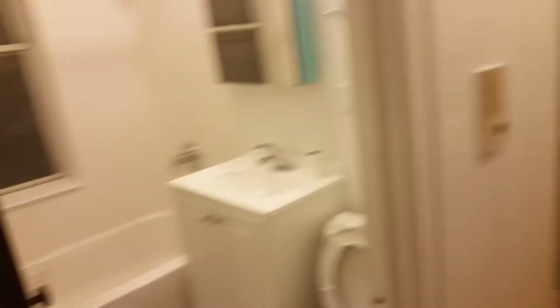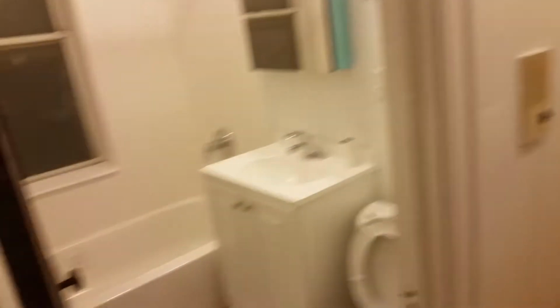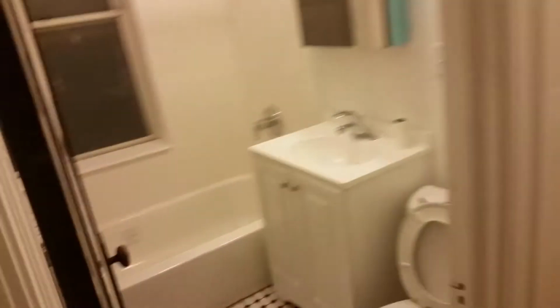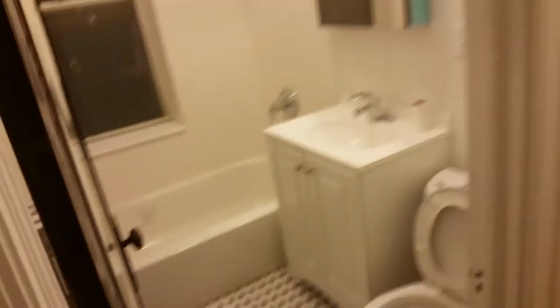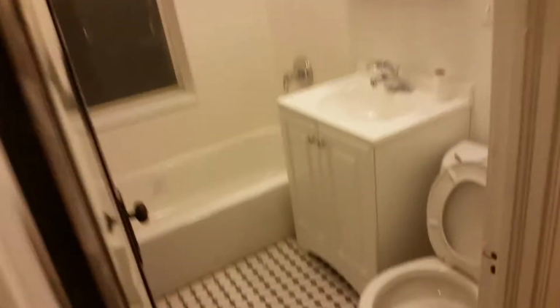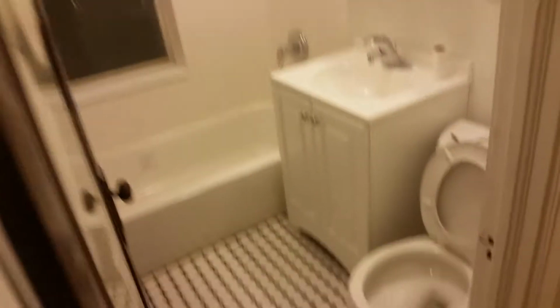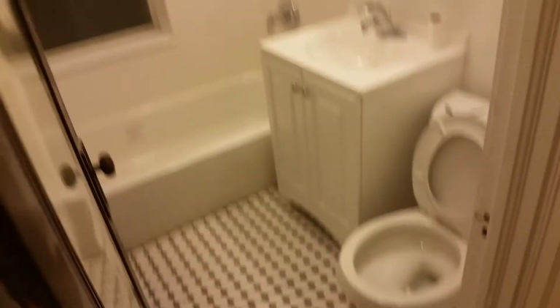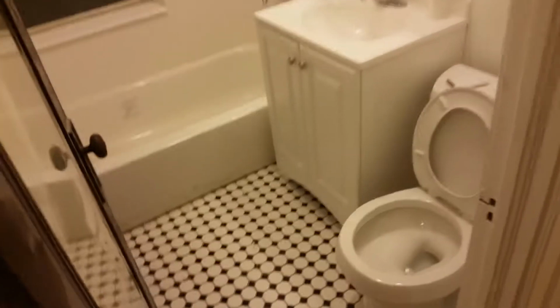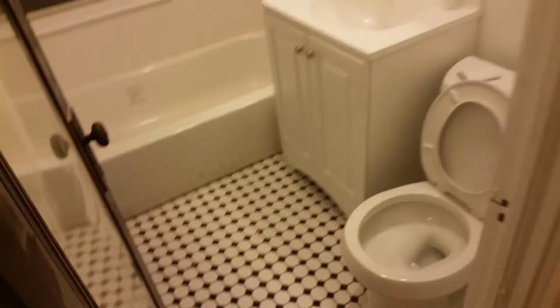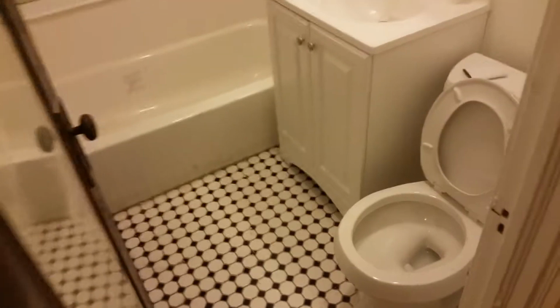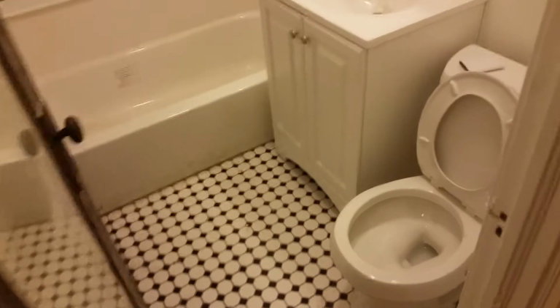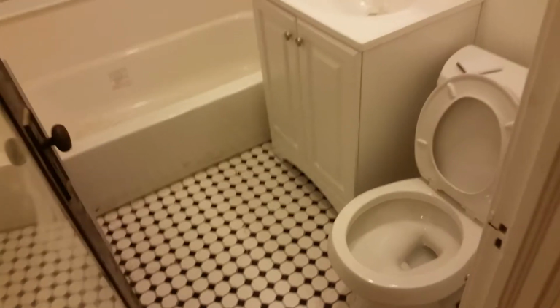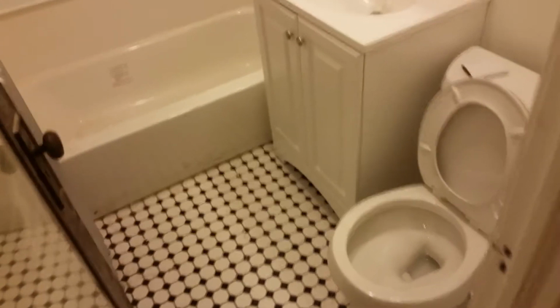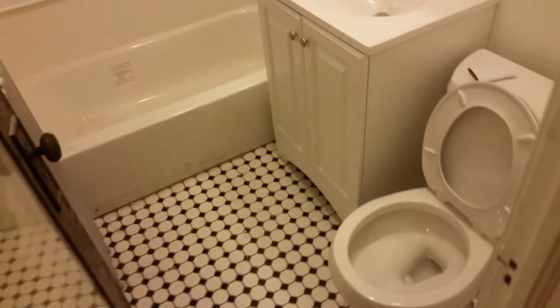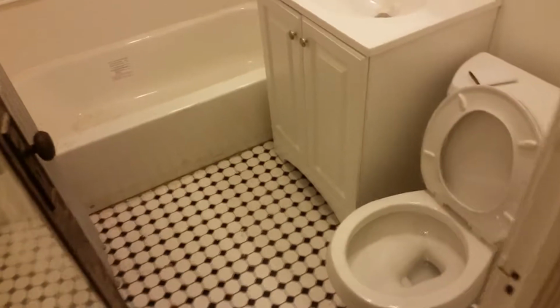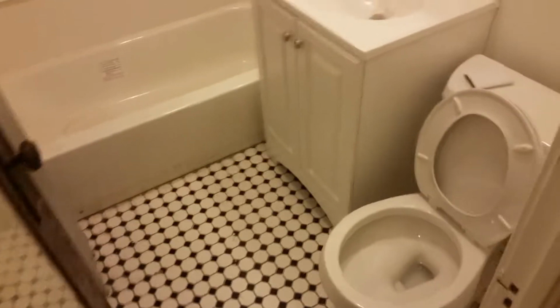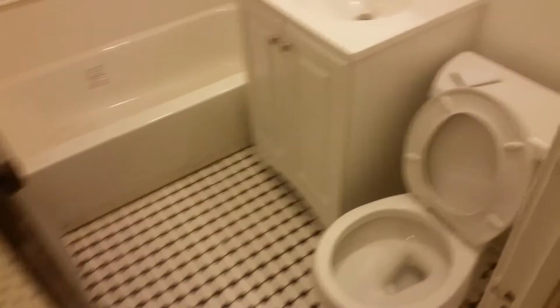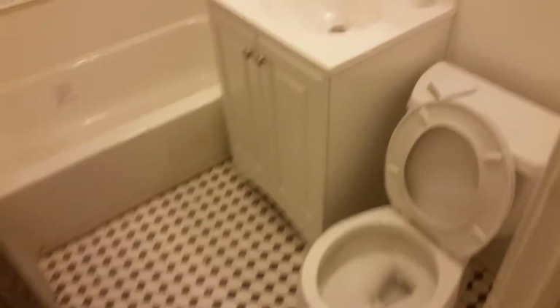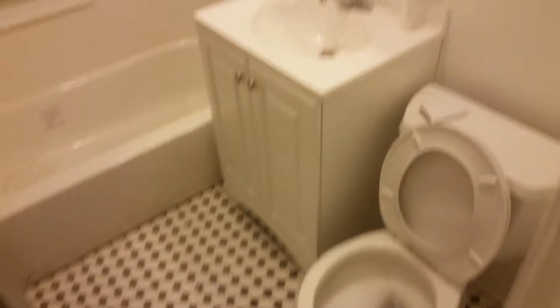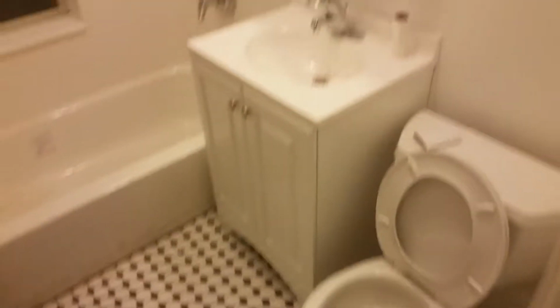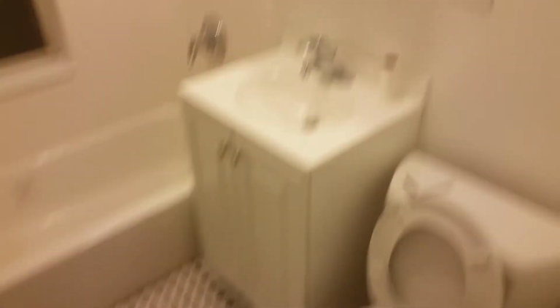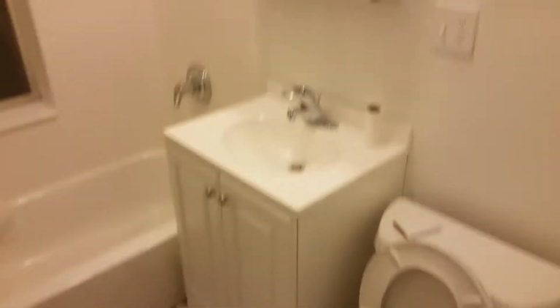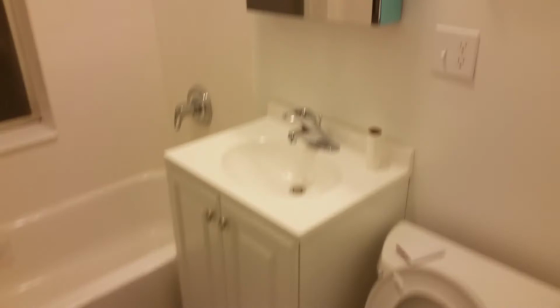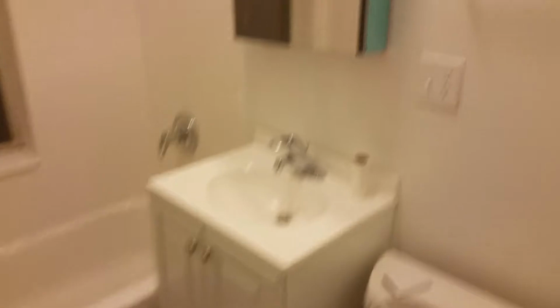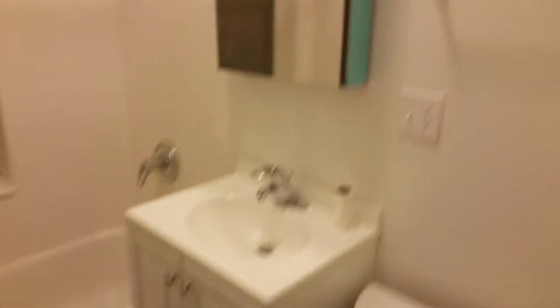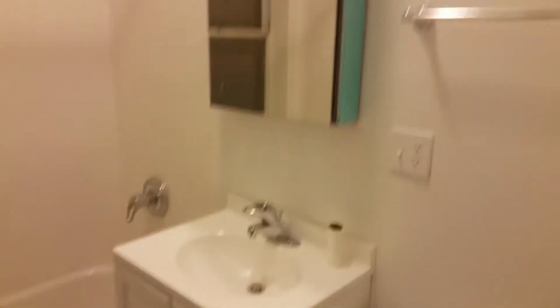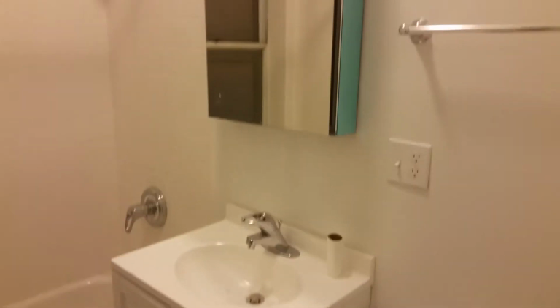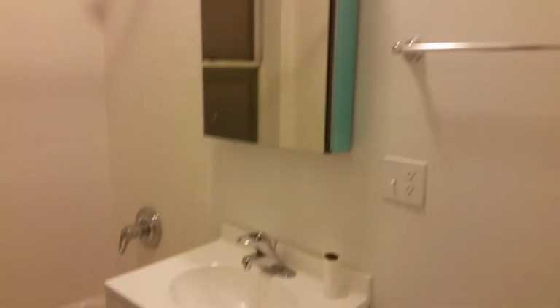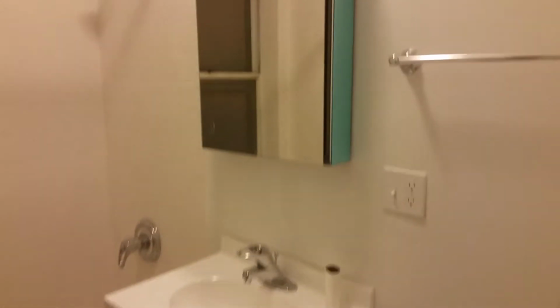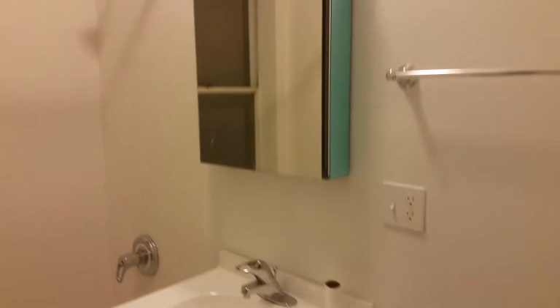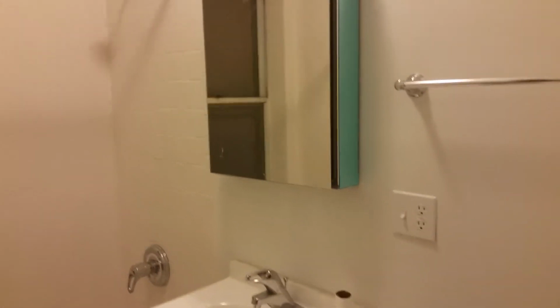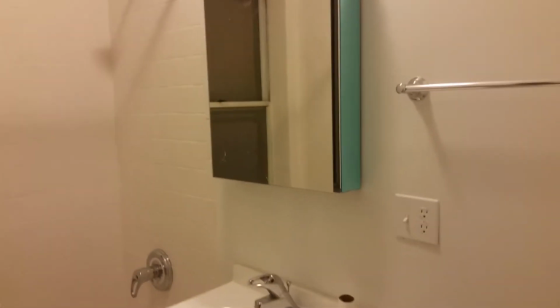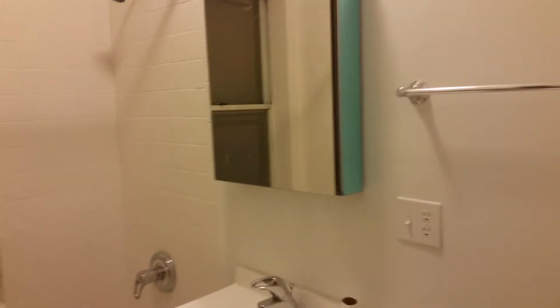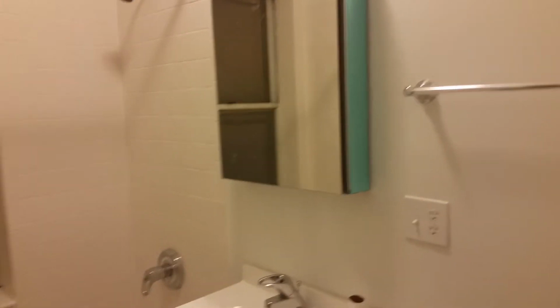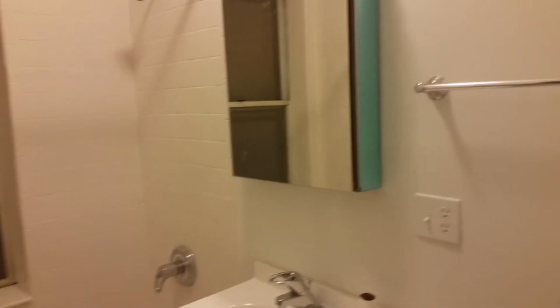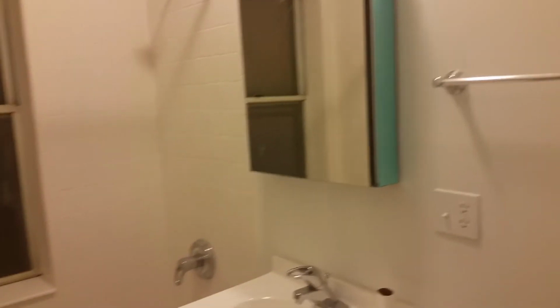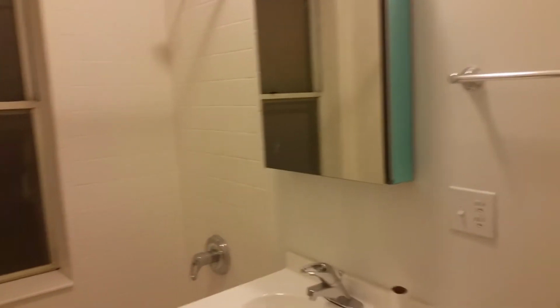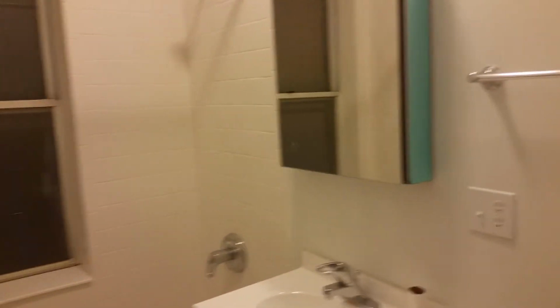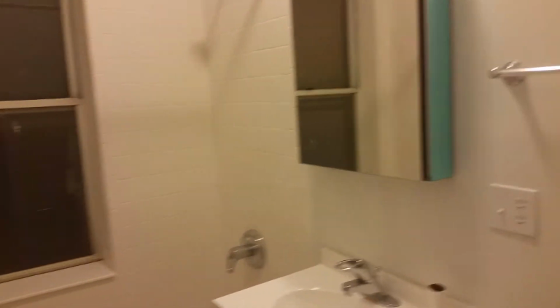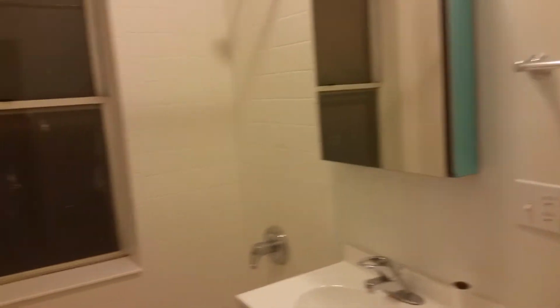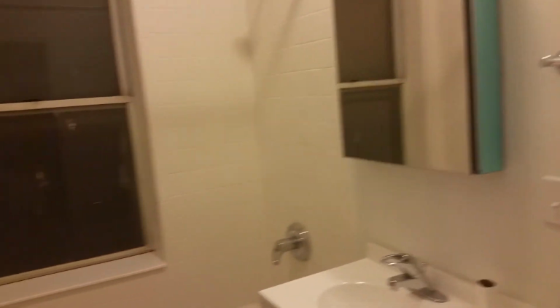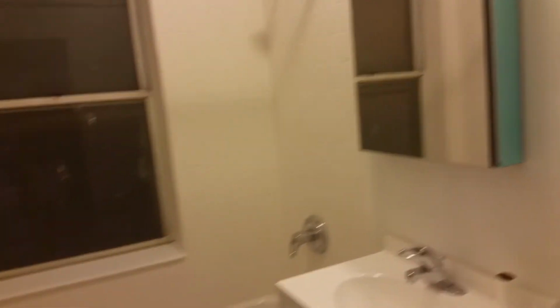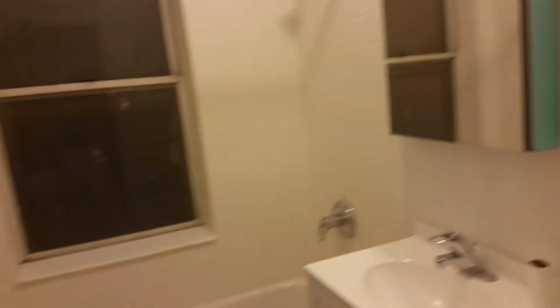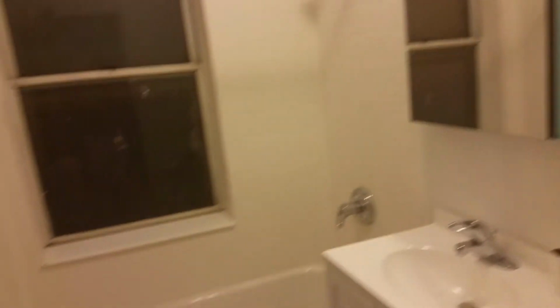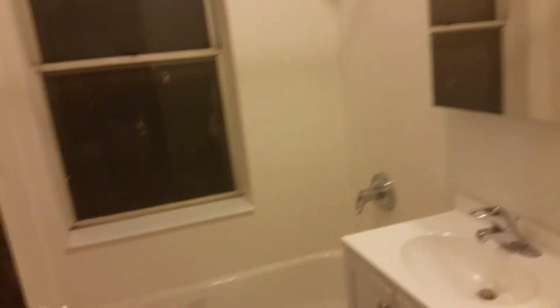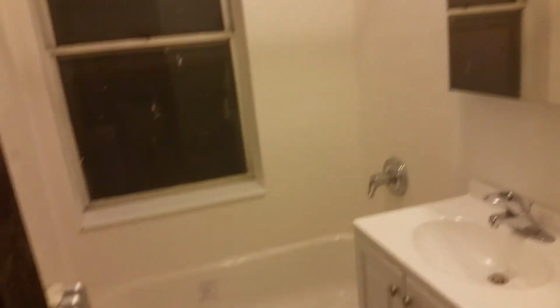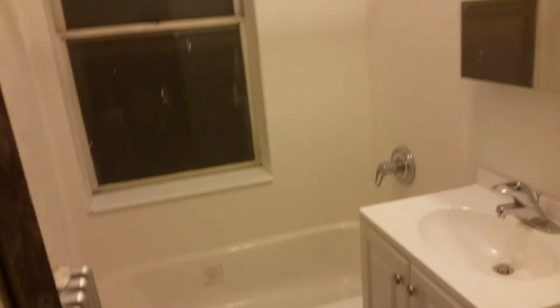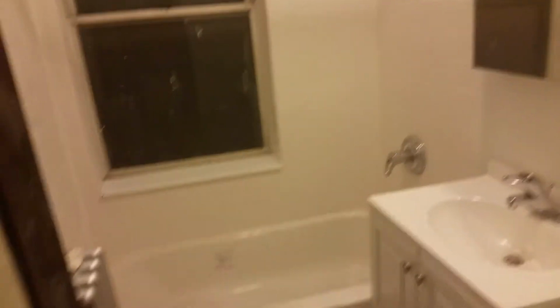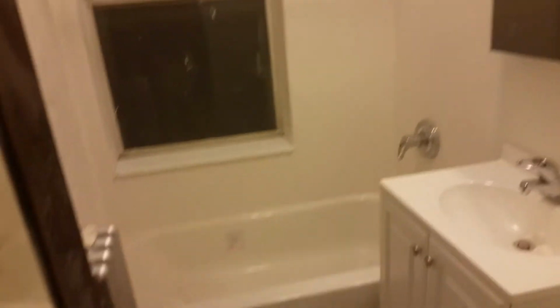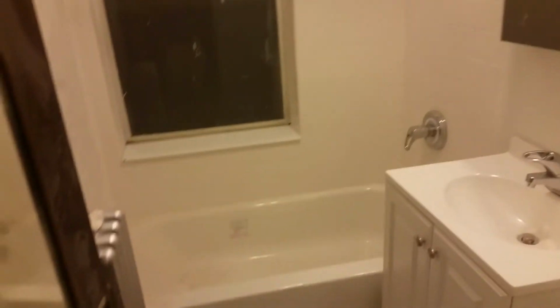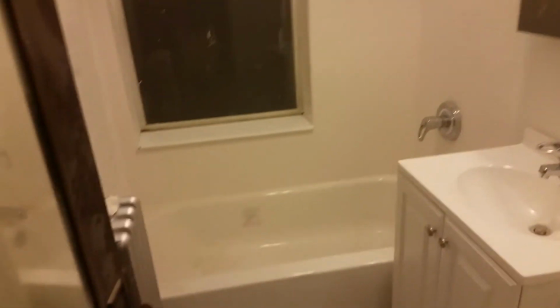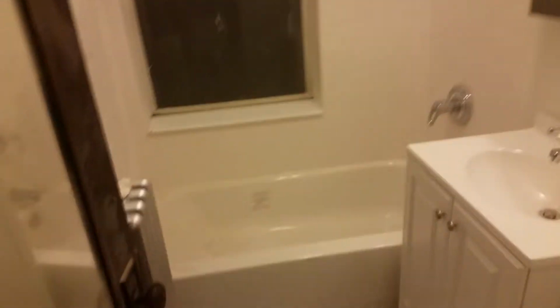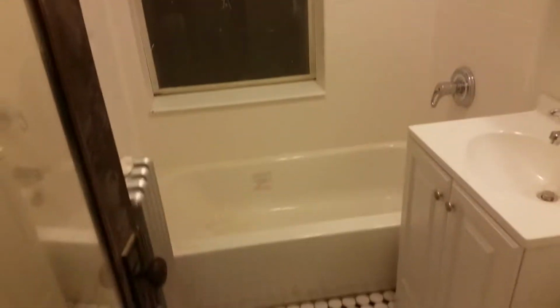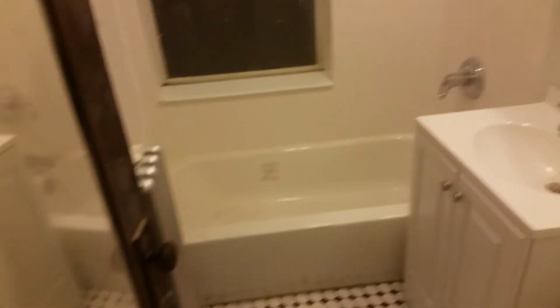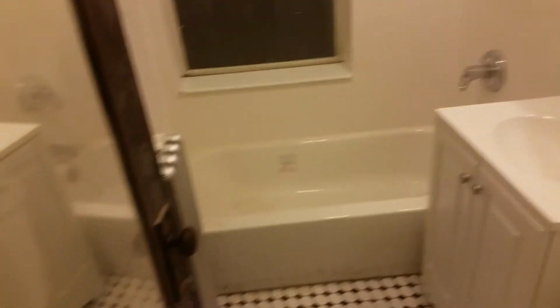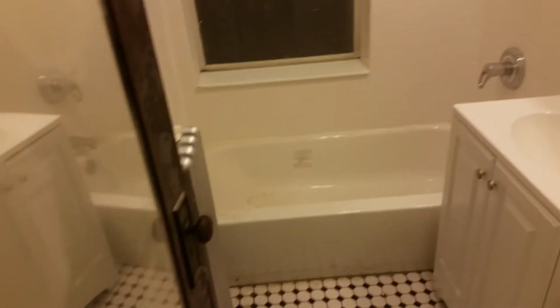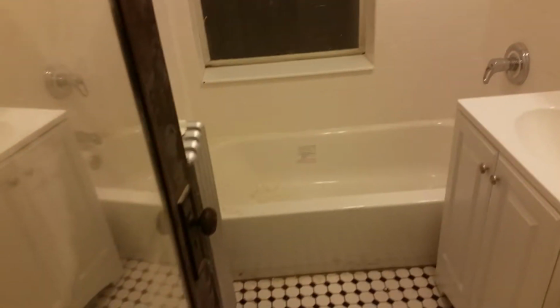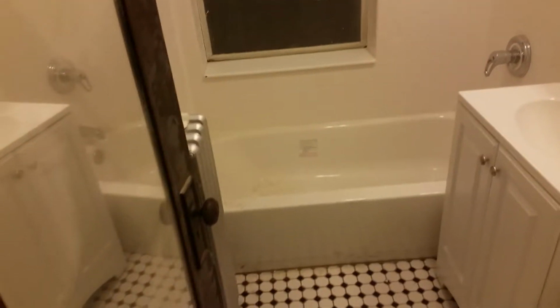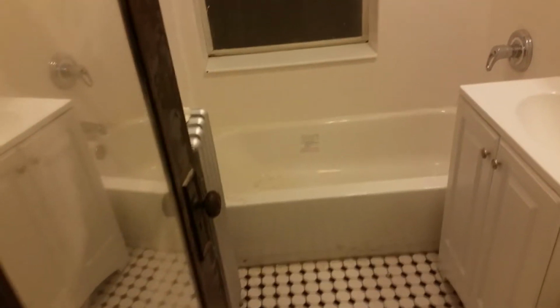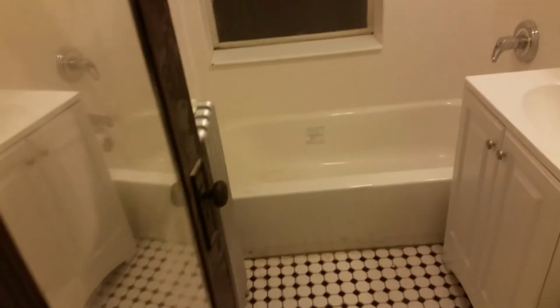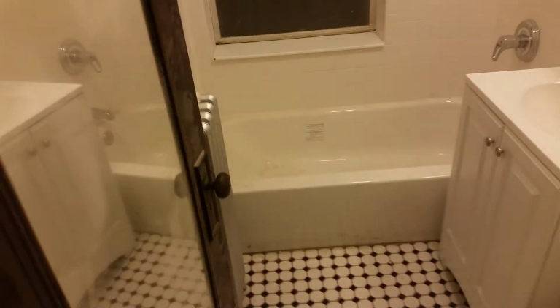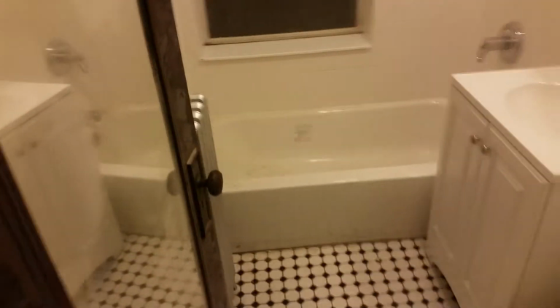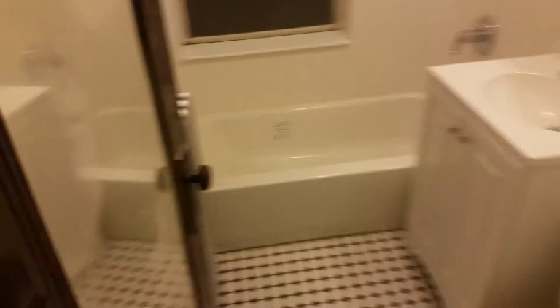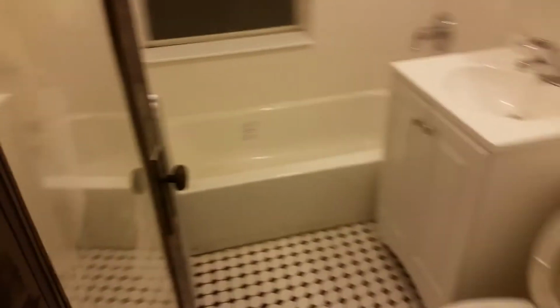Bathroom — it's quite shiny. Brand new medicine cabinet. Excuse the dust.